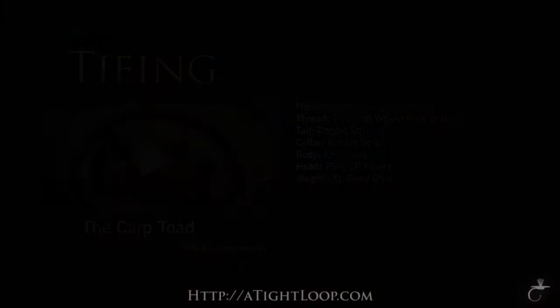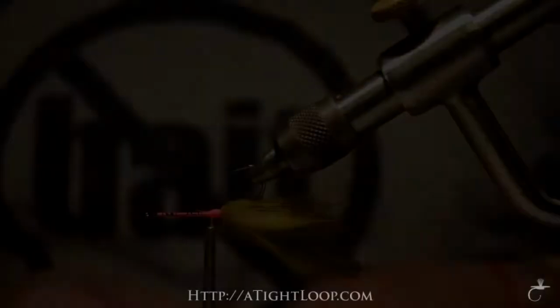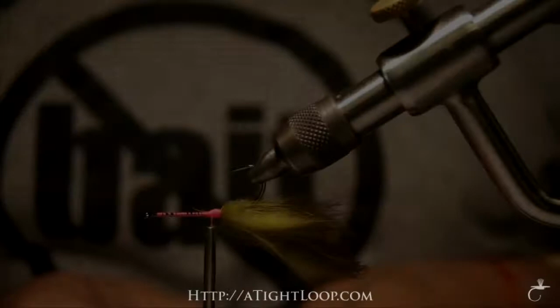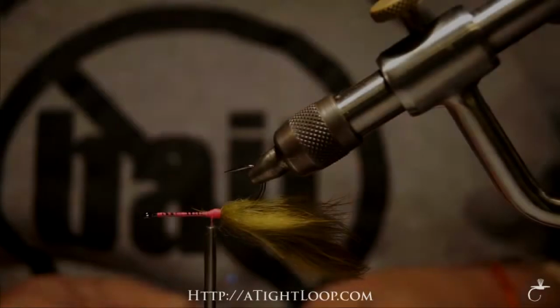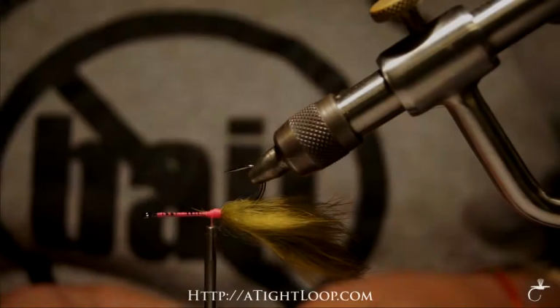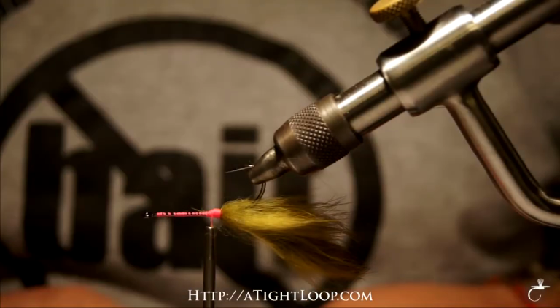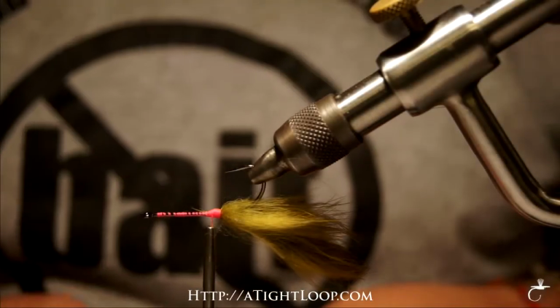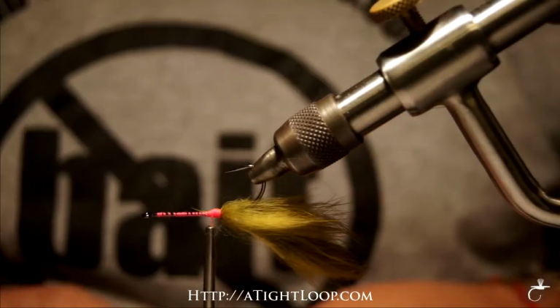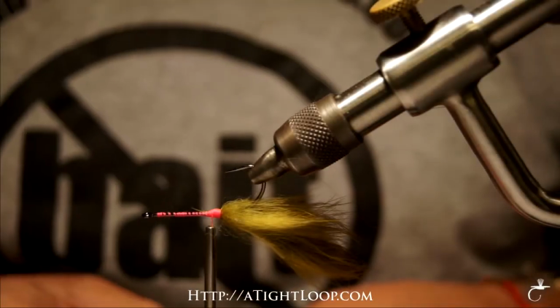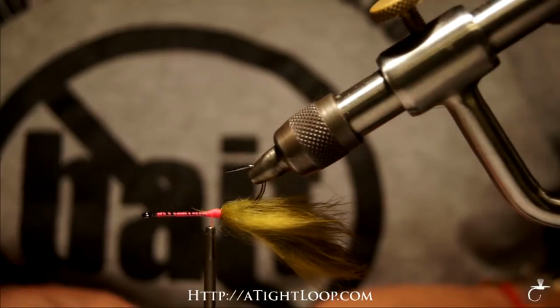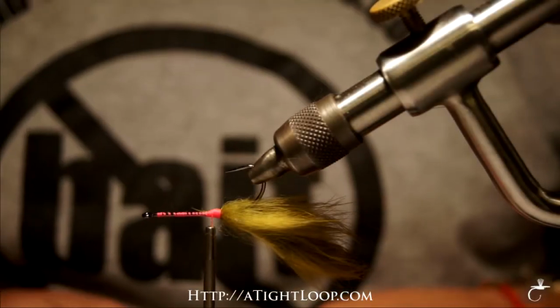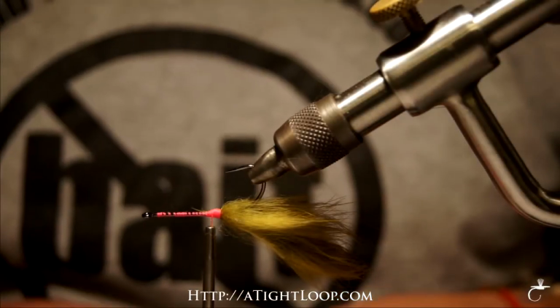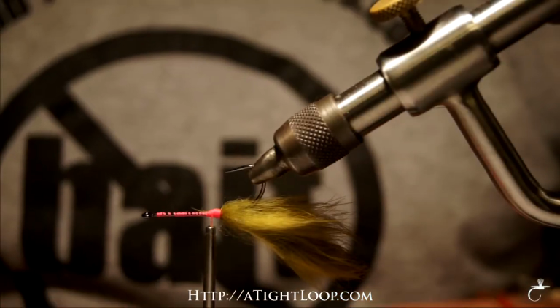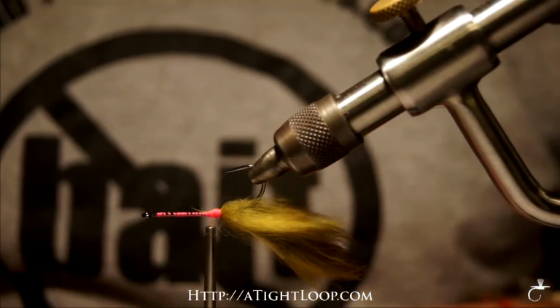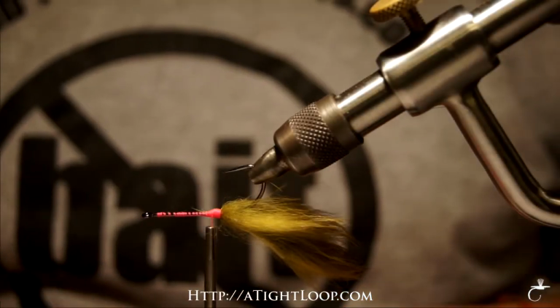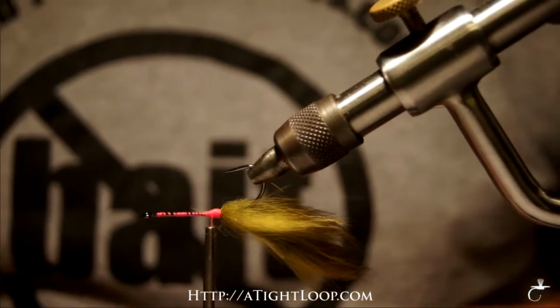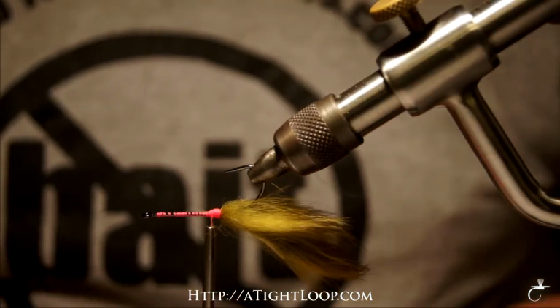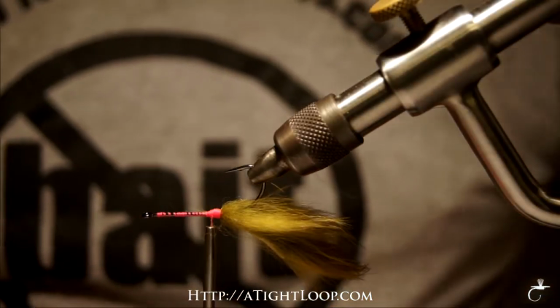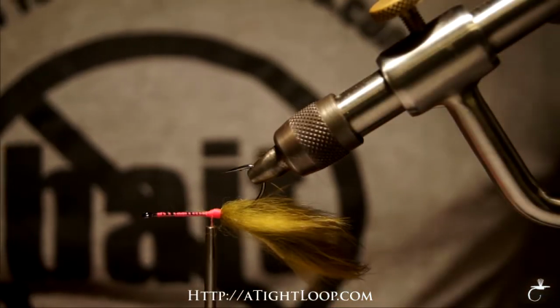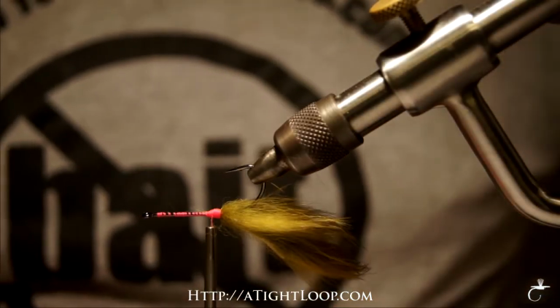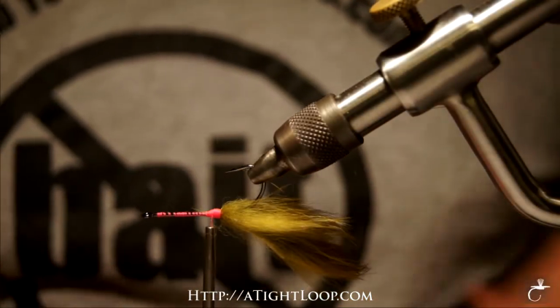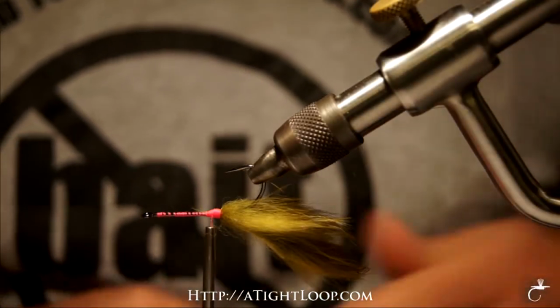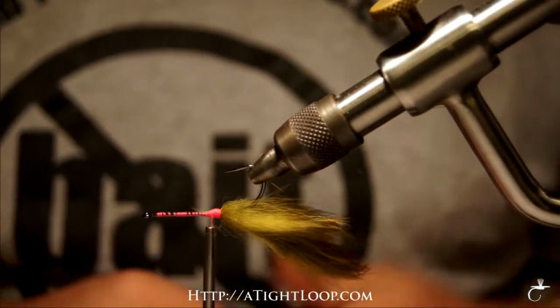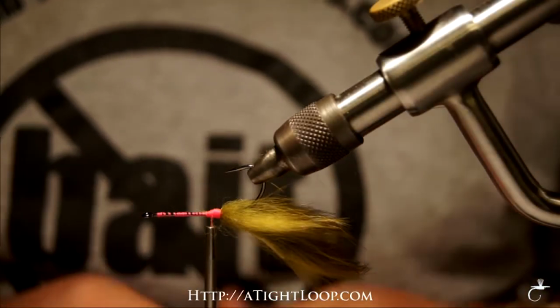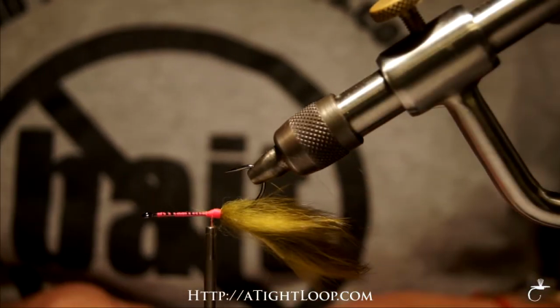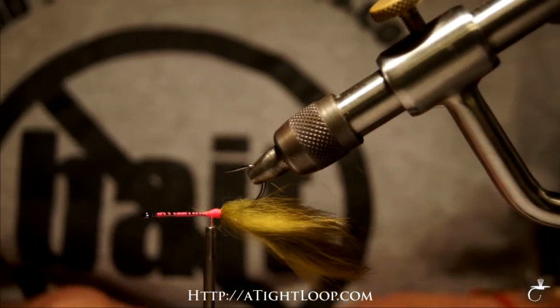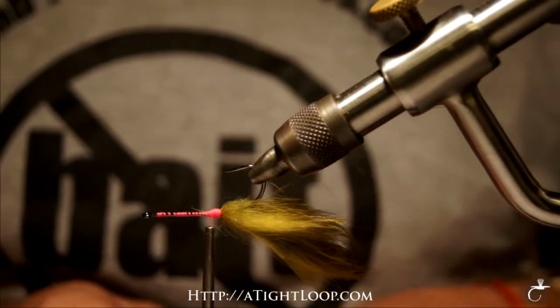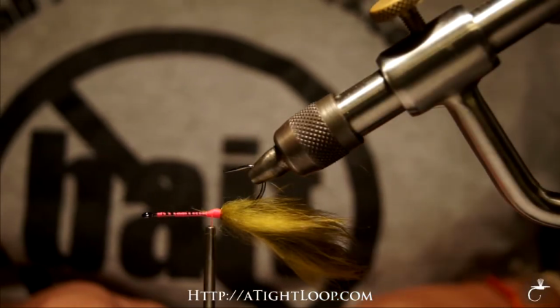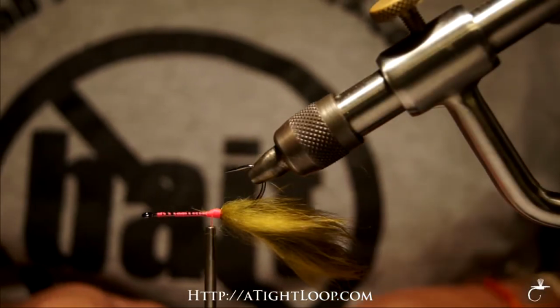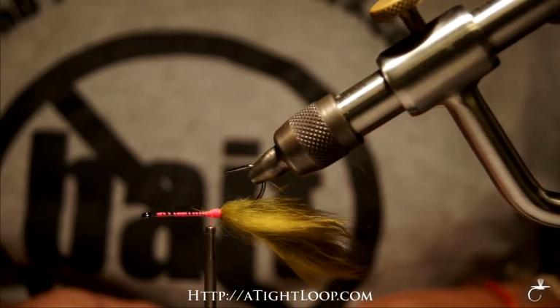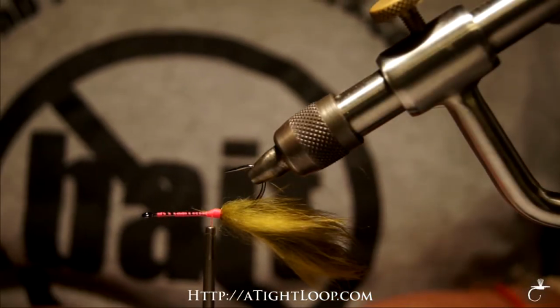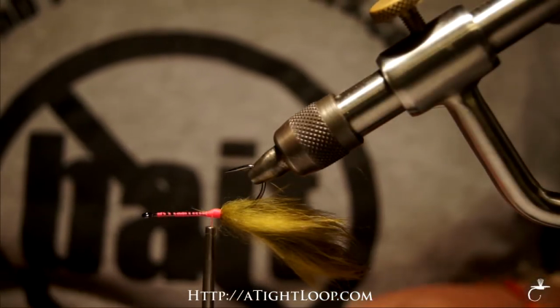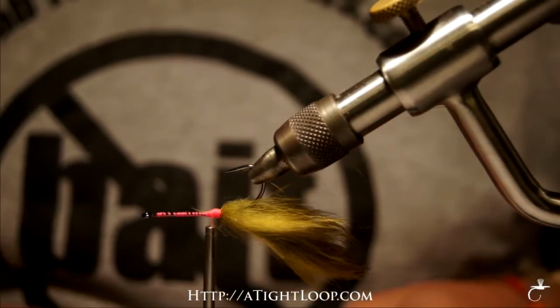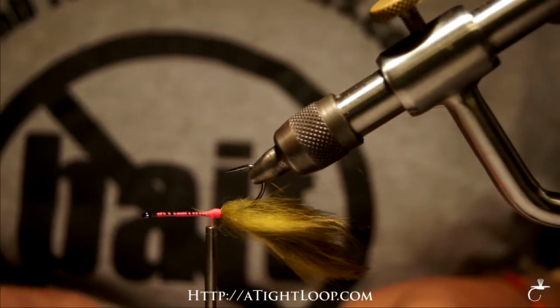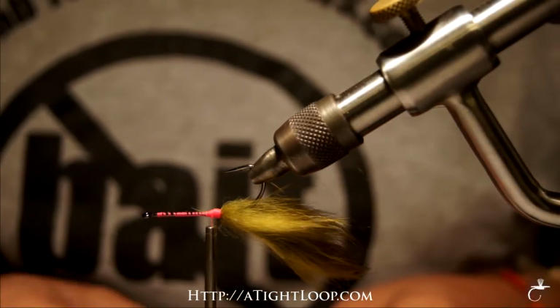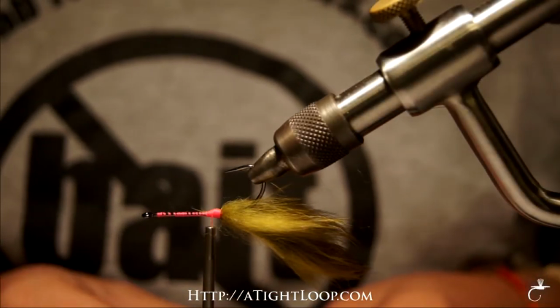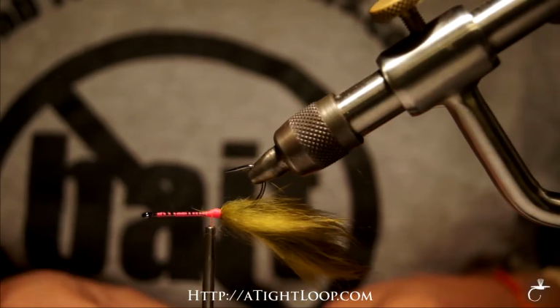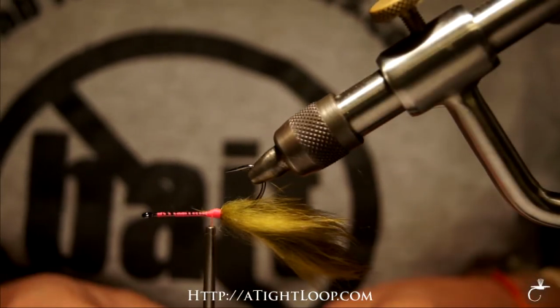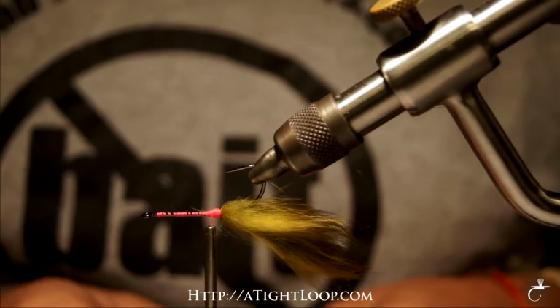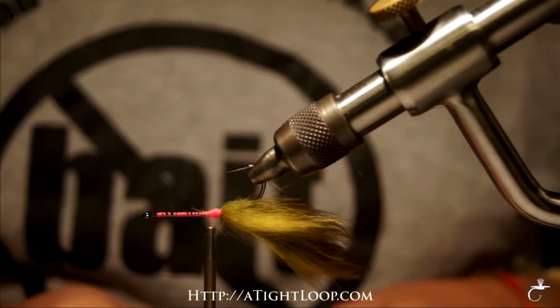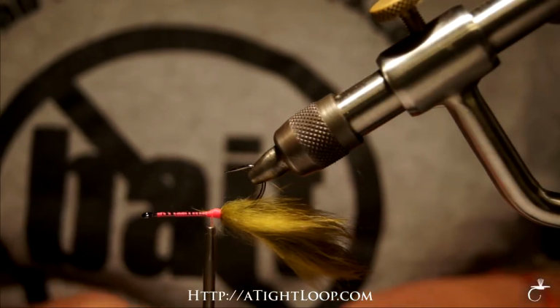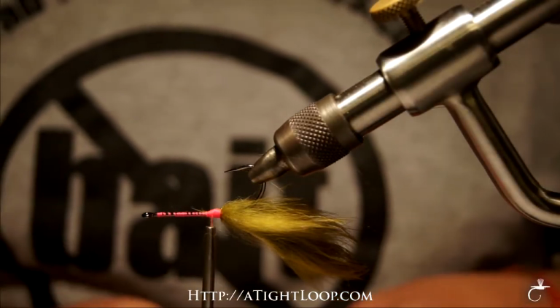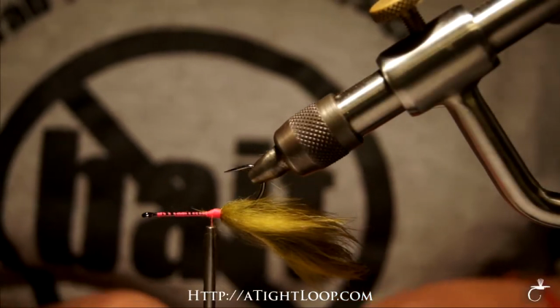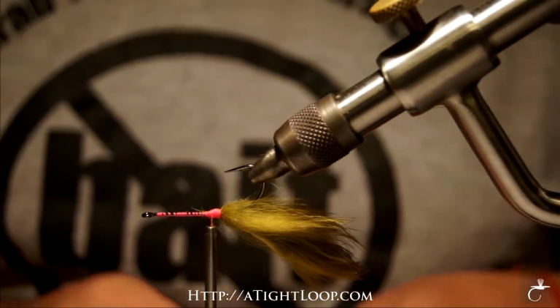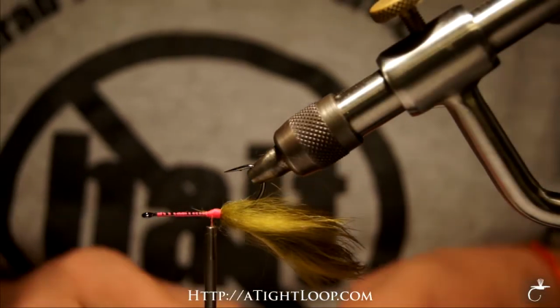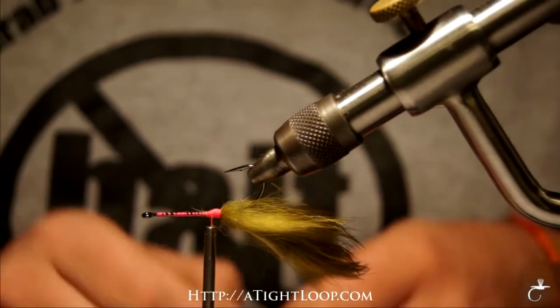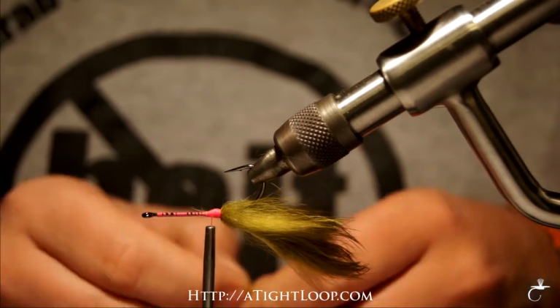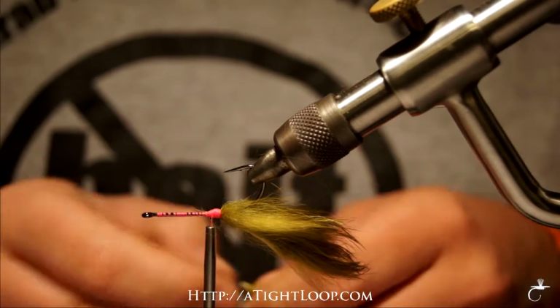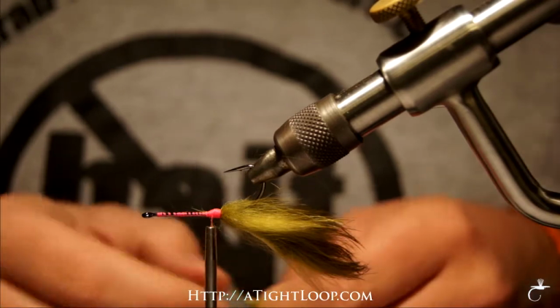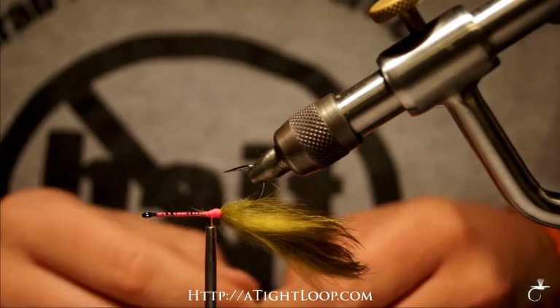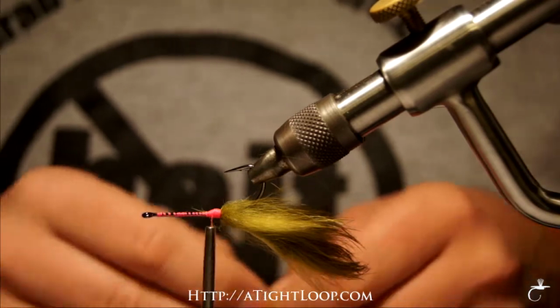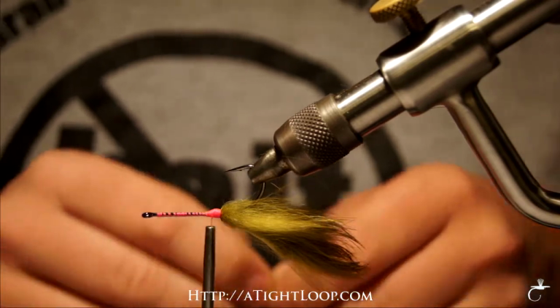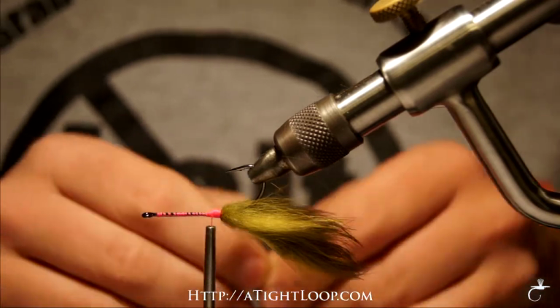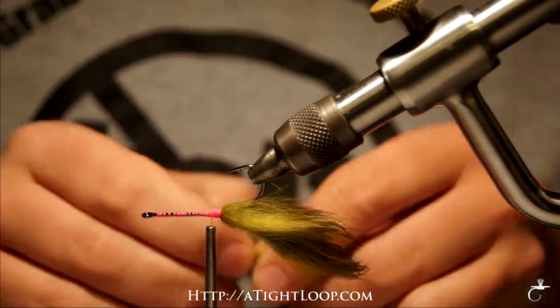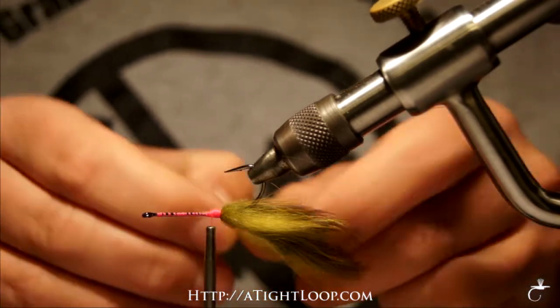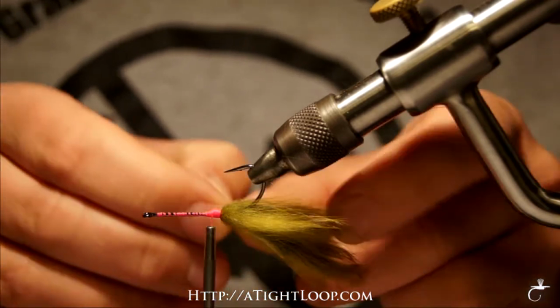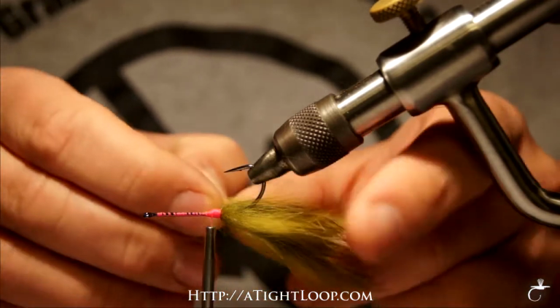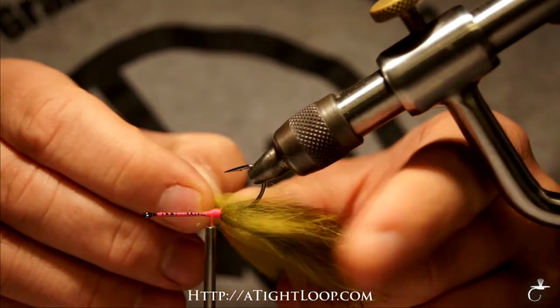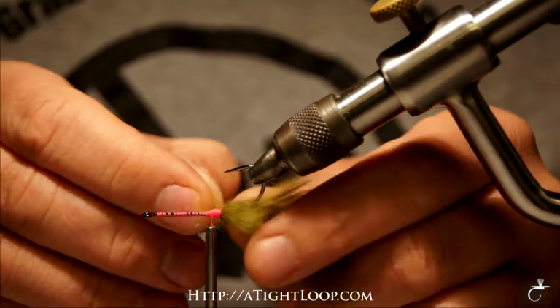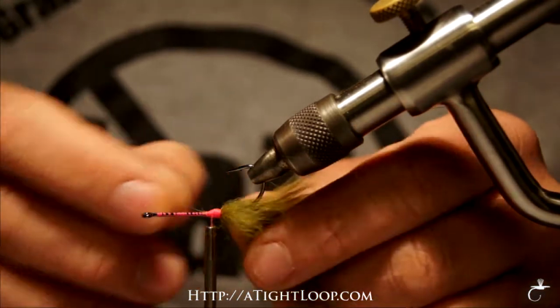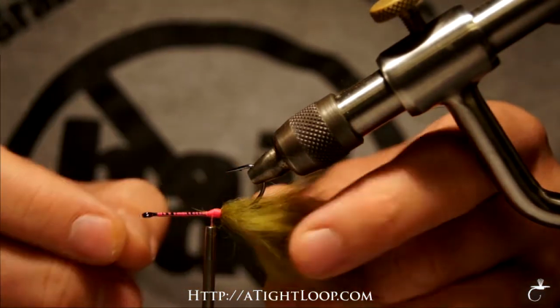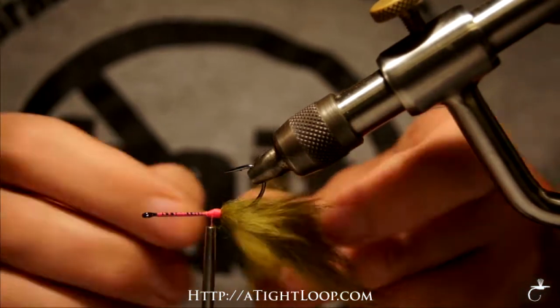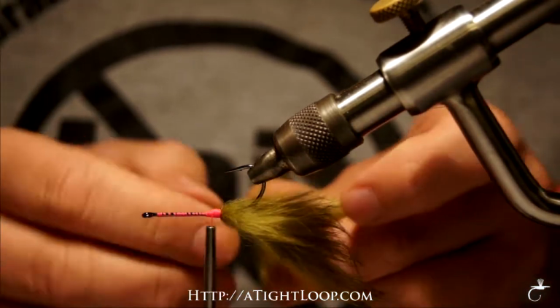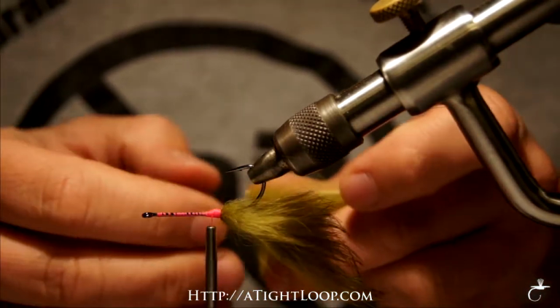Hi, I'm Kirk Coppola from A Tight Loop Magazine and today I'm going to be tying one of my favorite carp flies. I call it the carp toad. So let's get started.